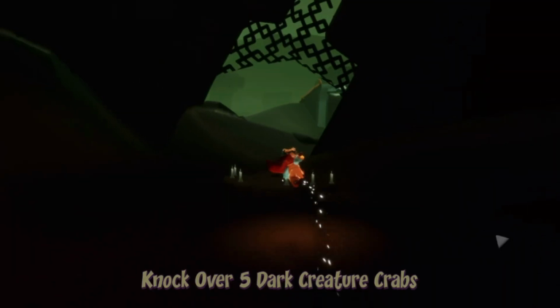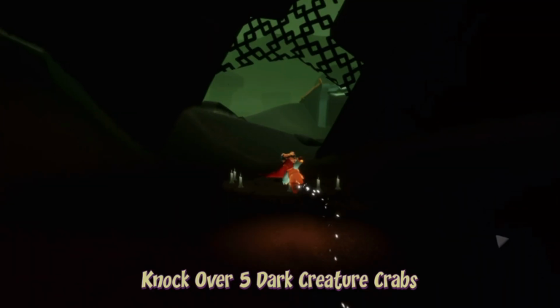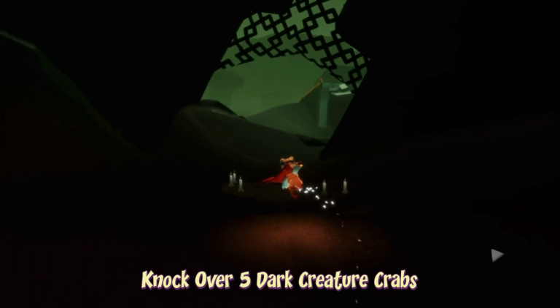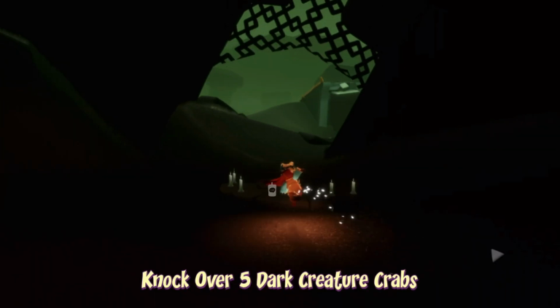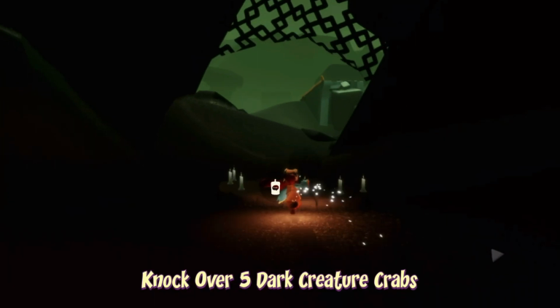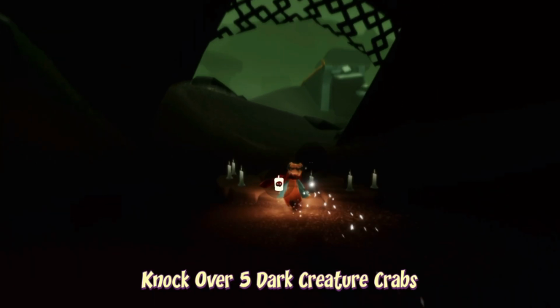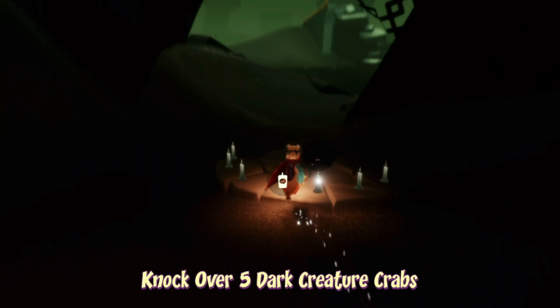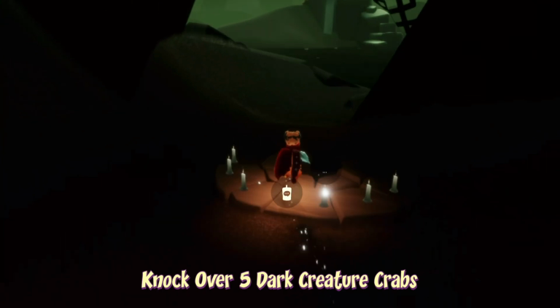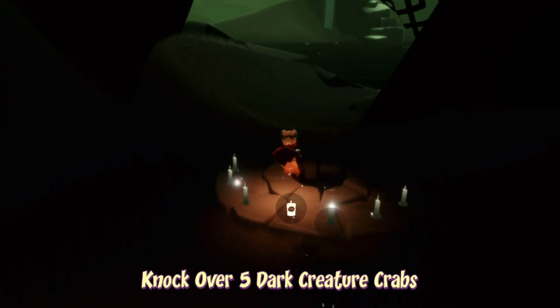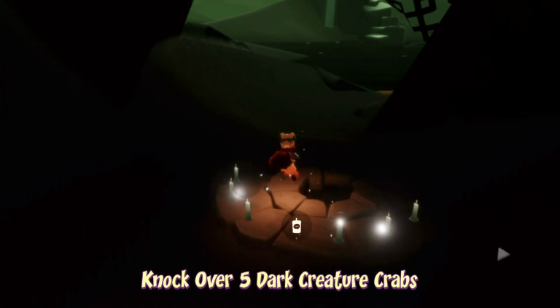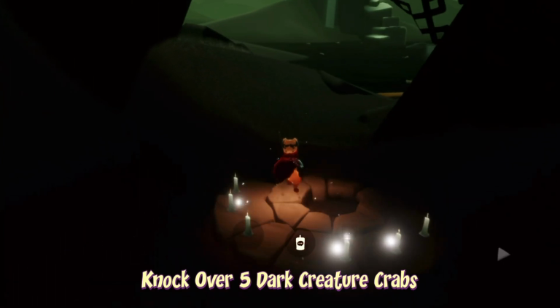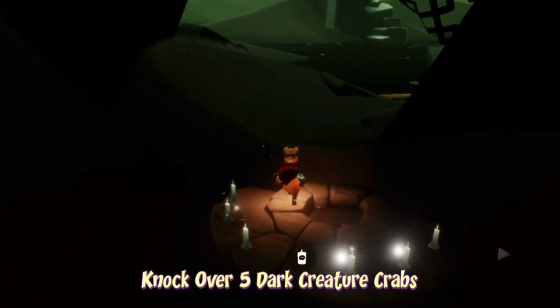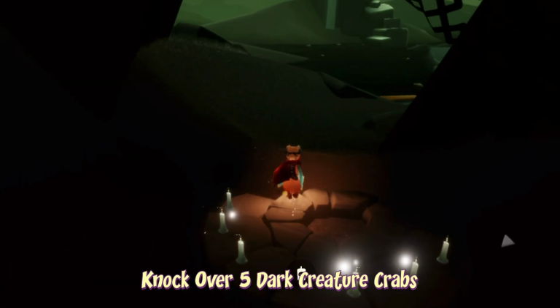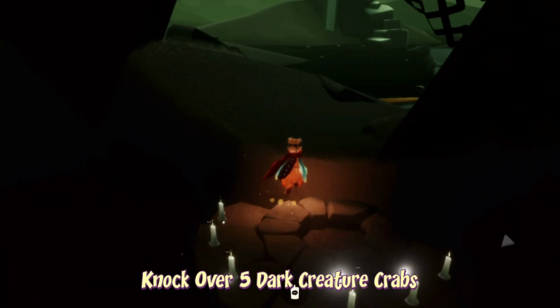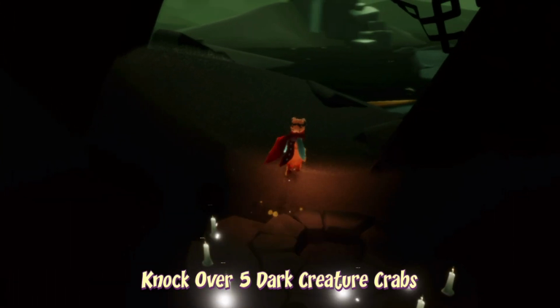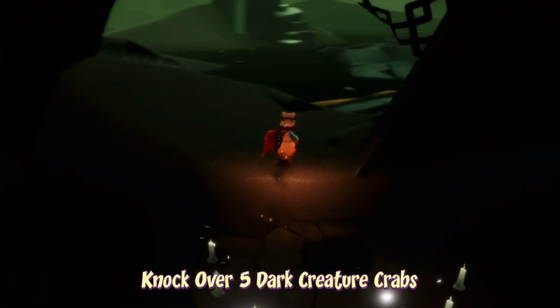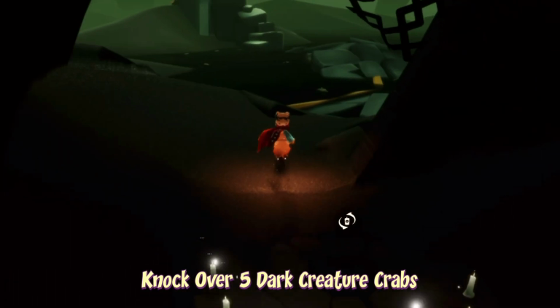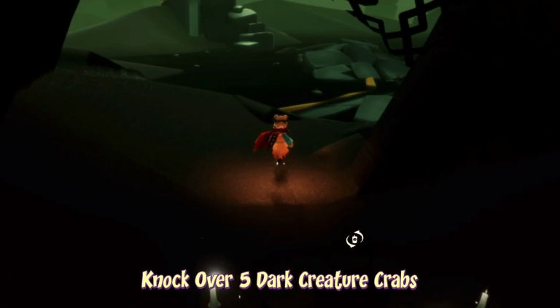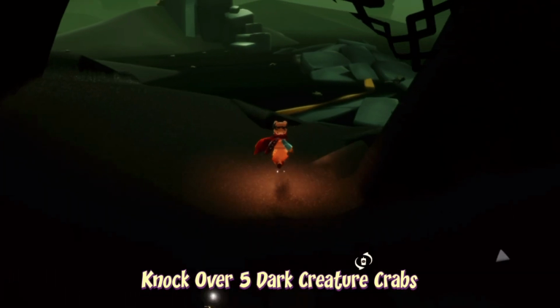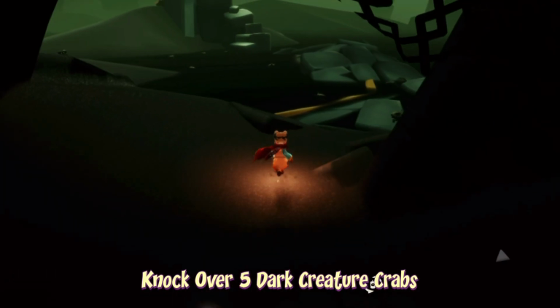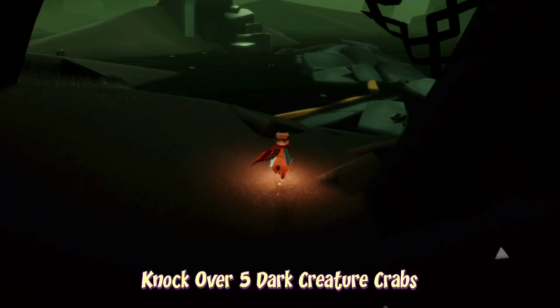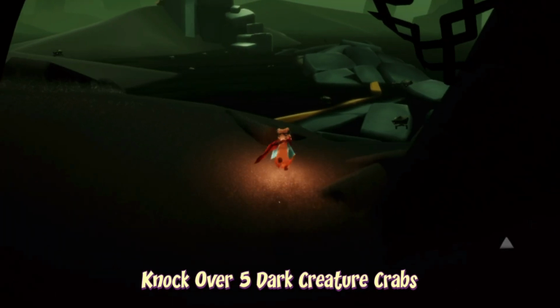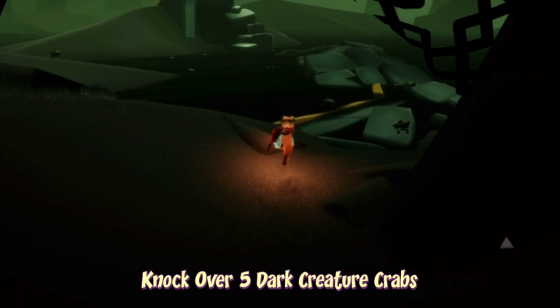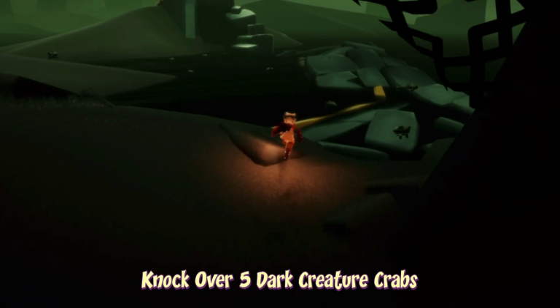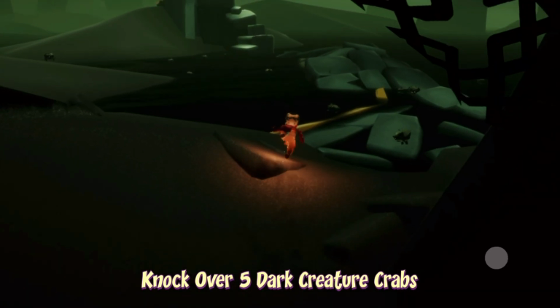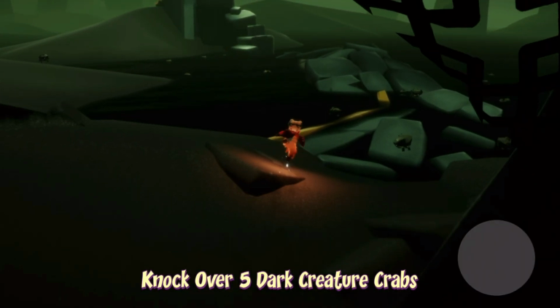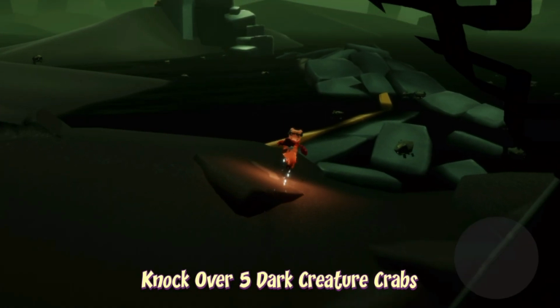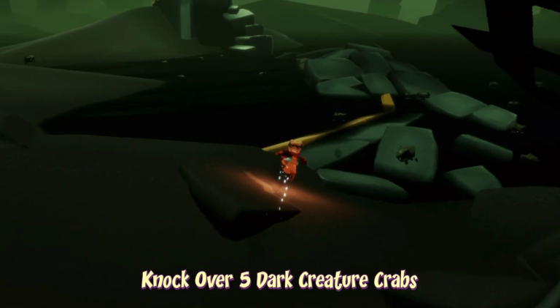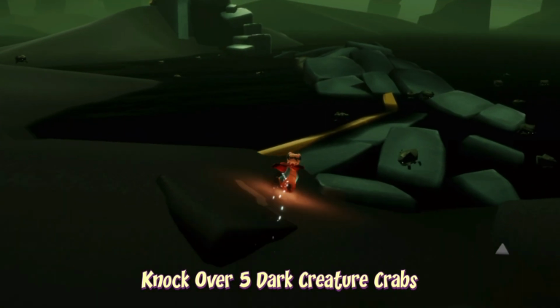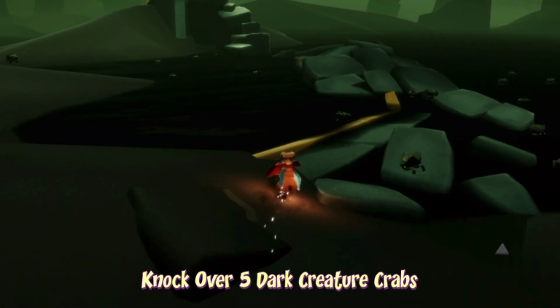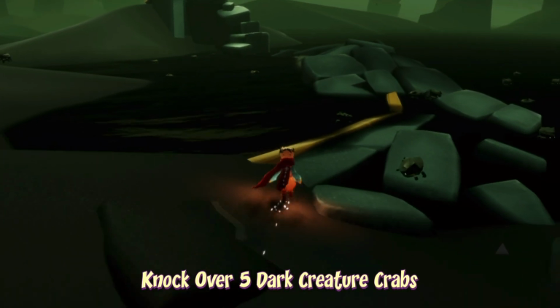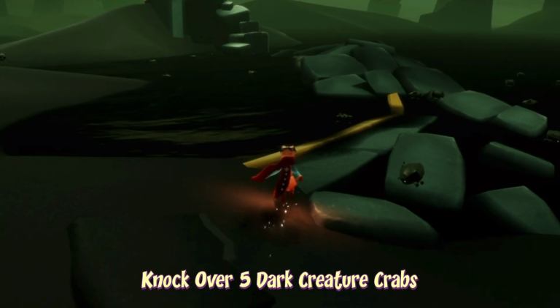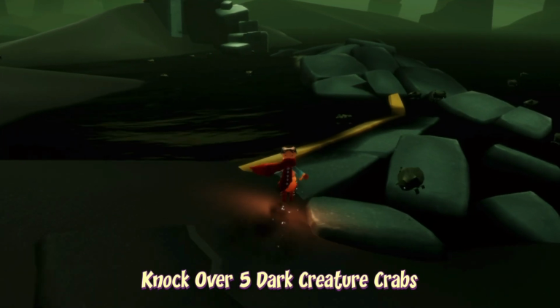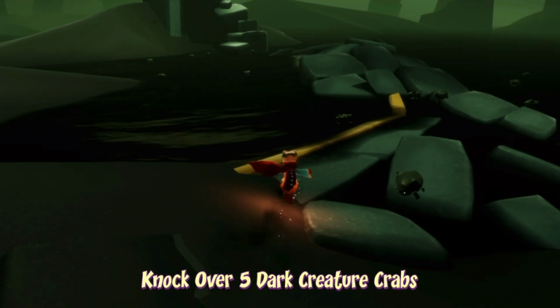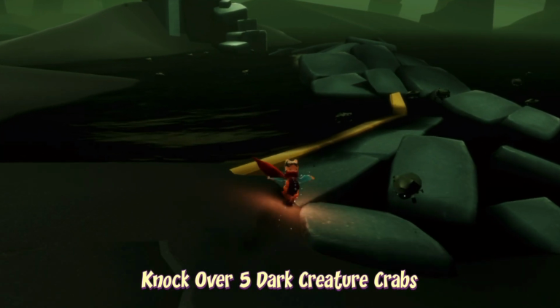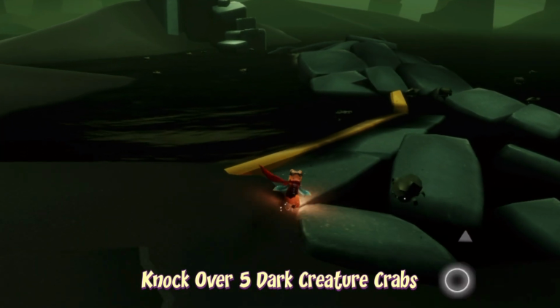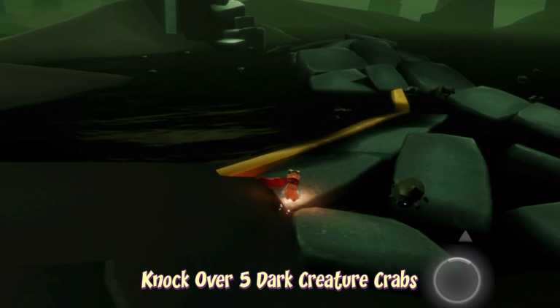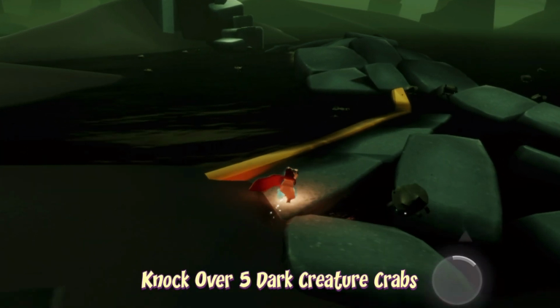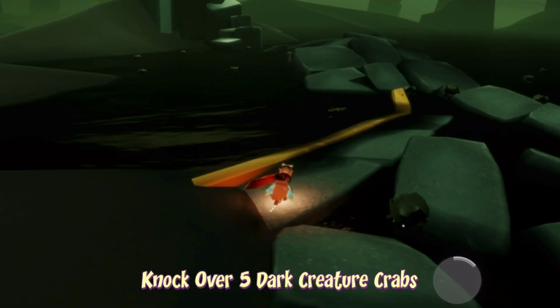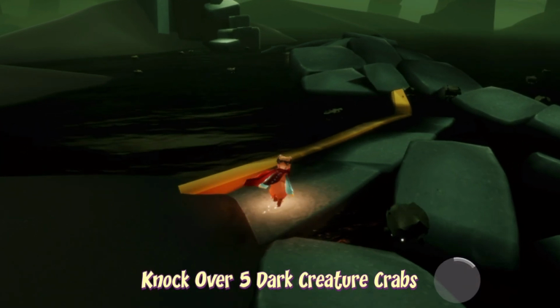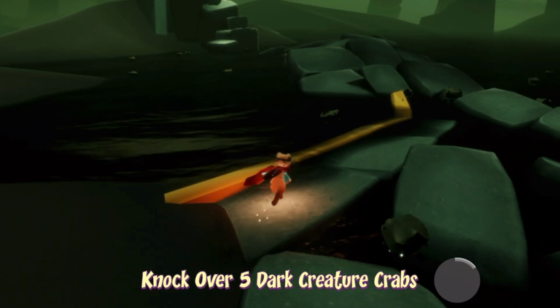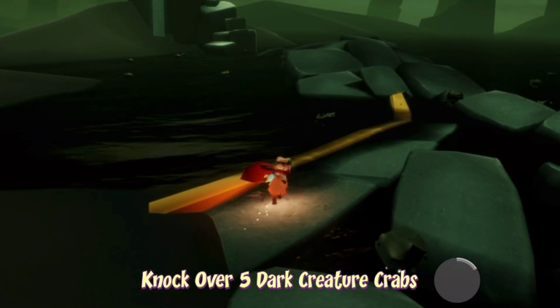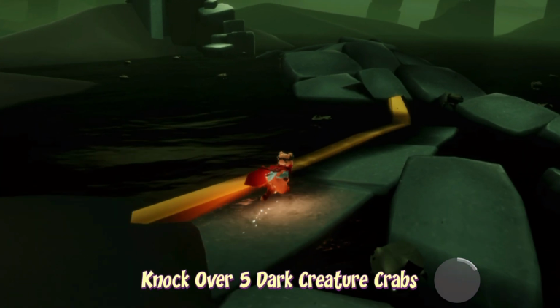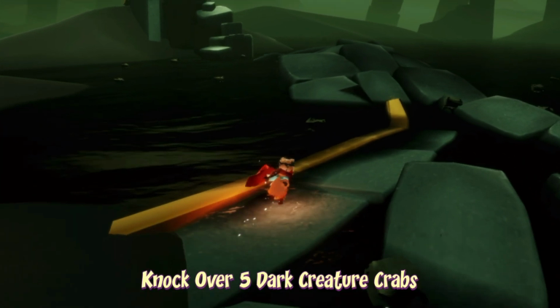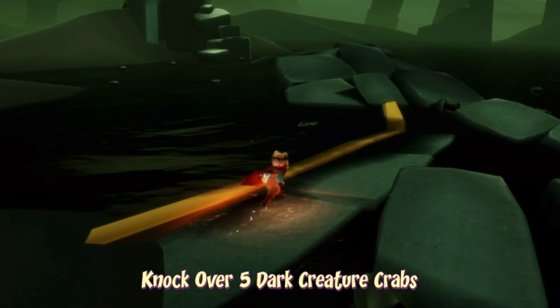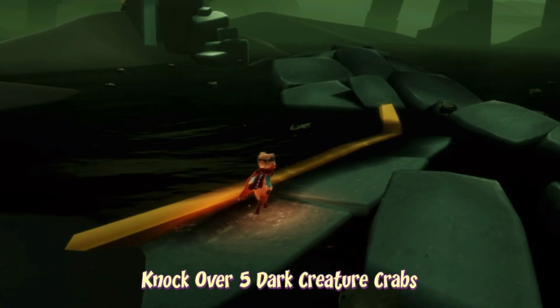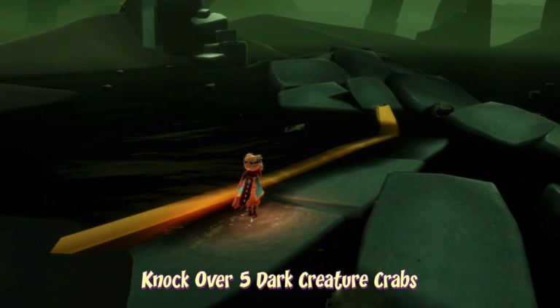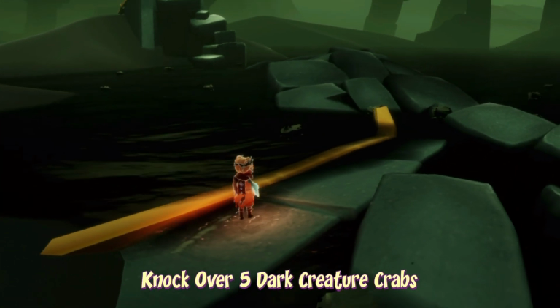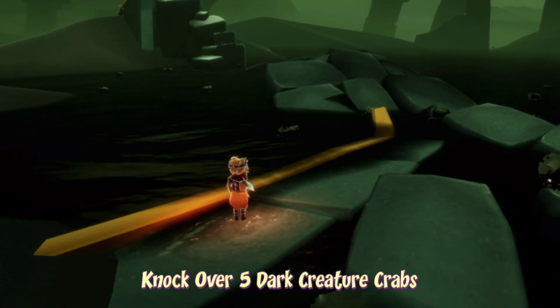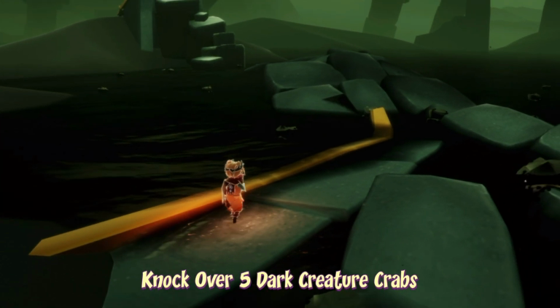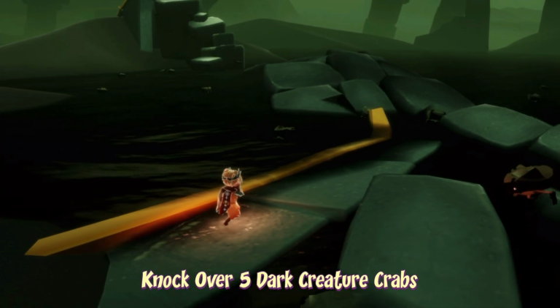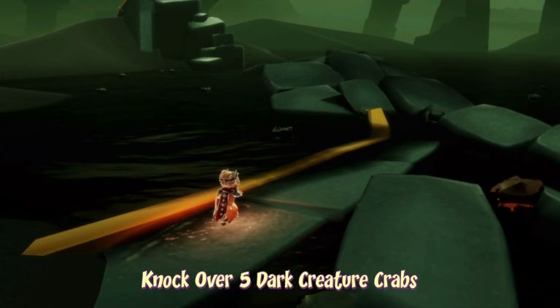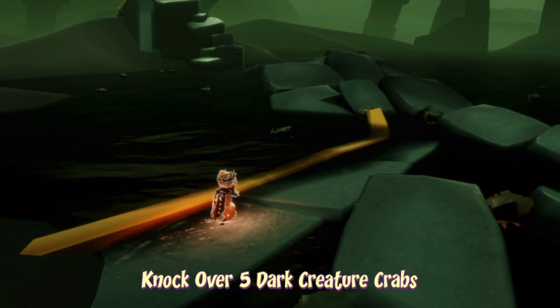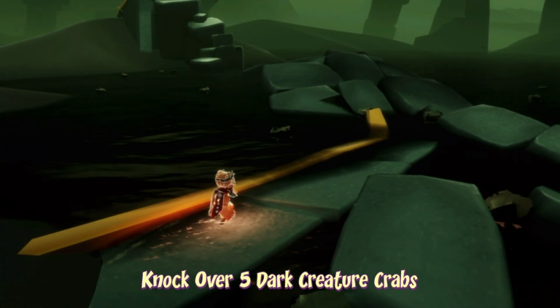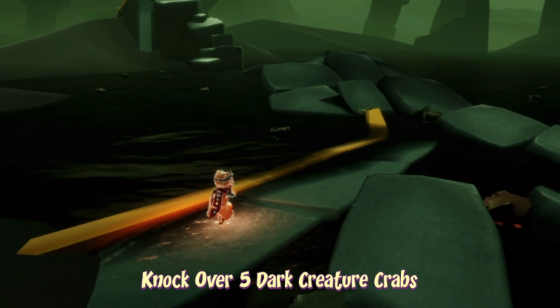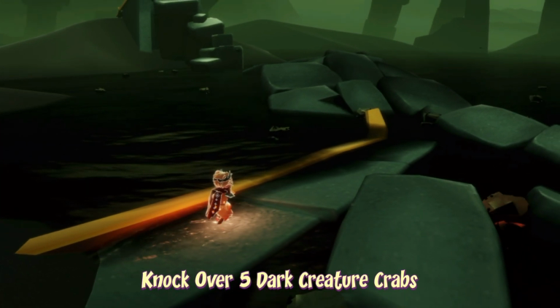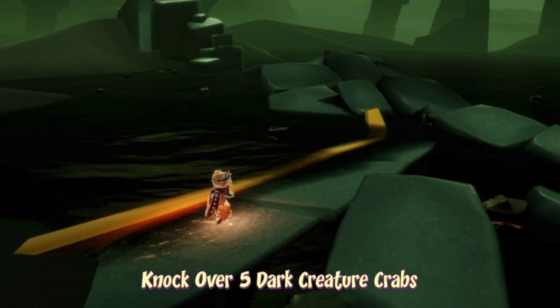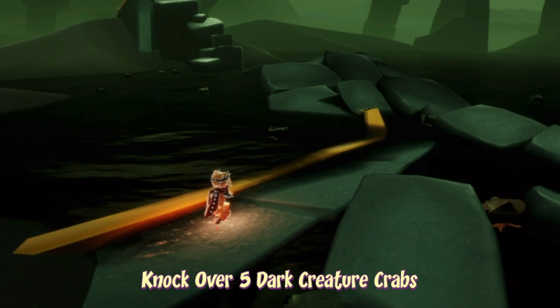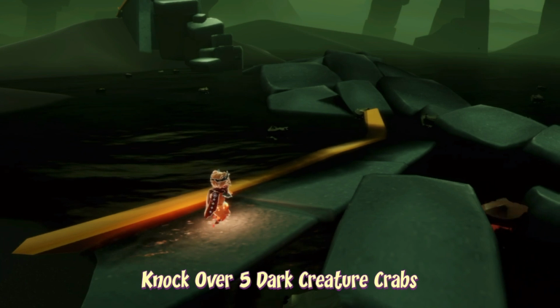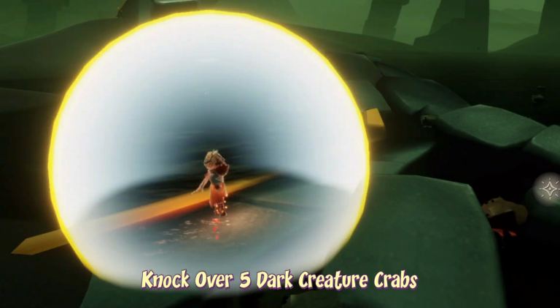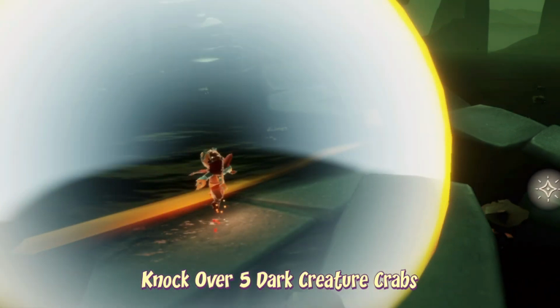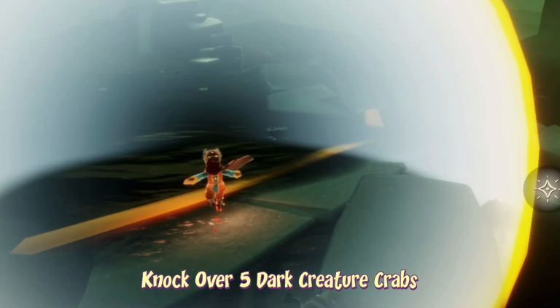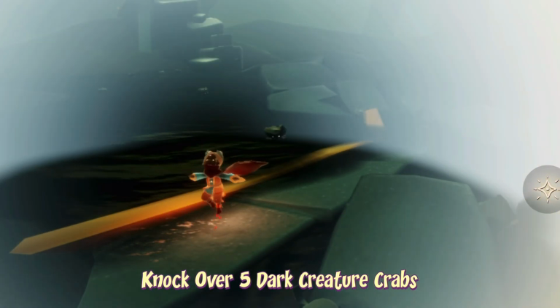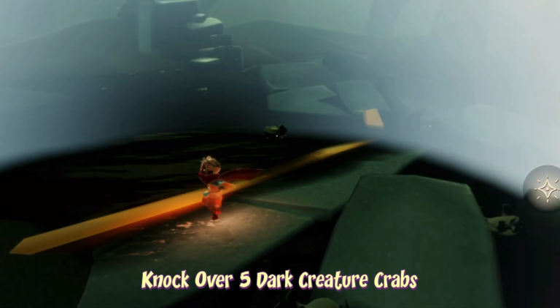To knock over five crabs, all we have to do is go near them and do a large shout by holding on your character.